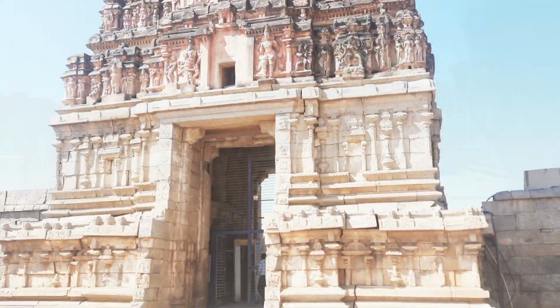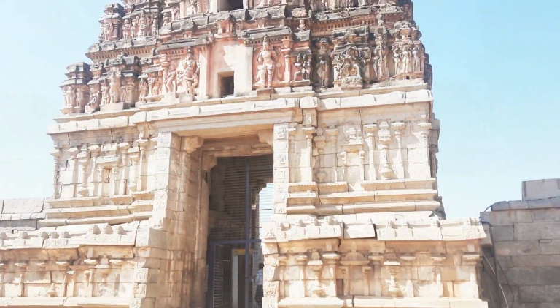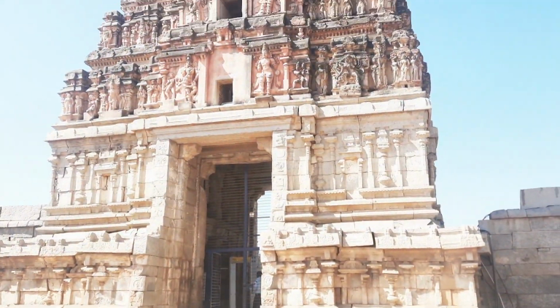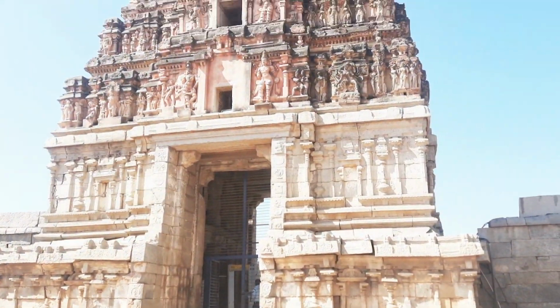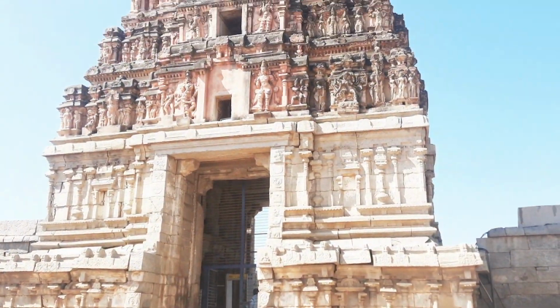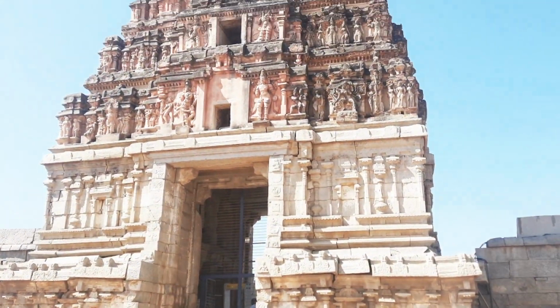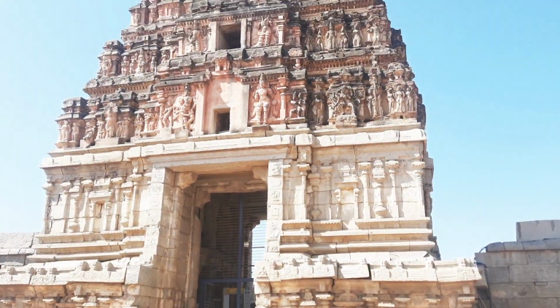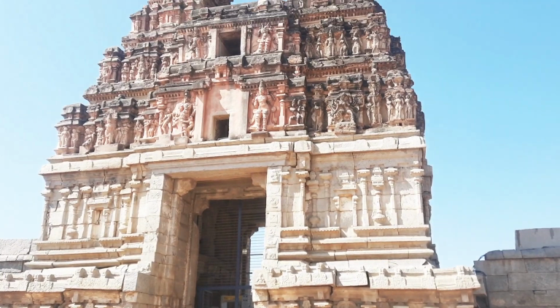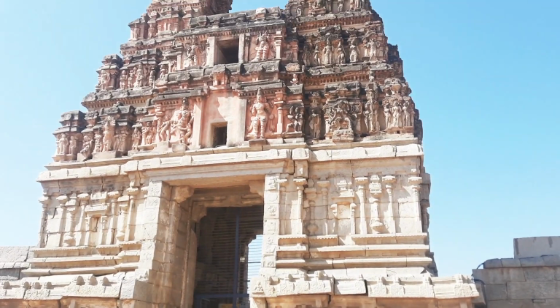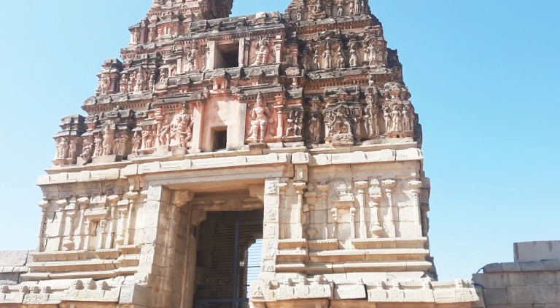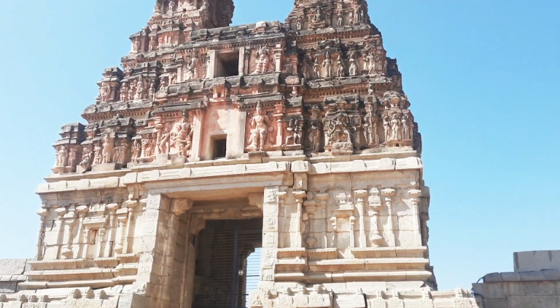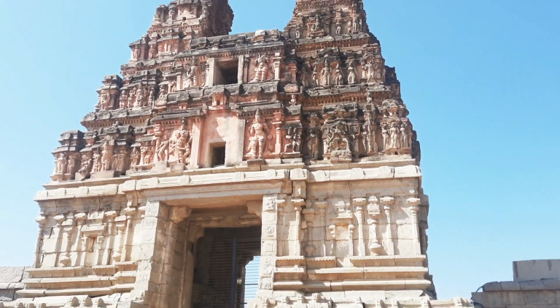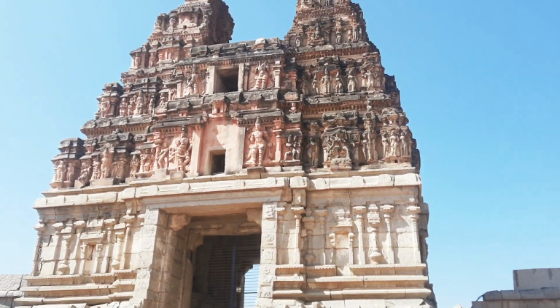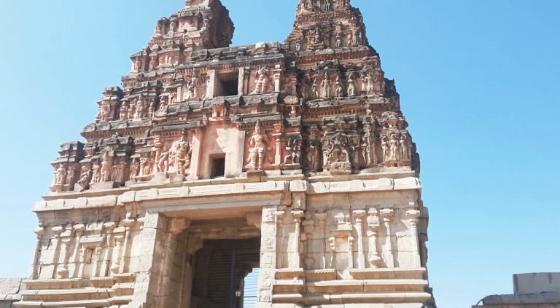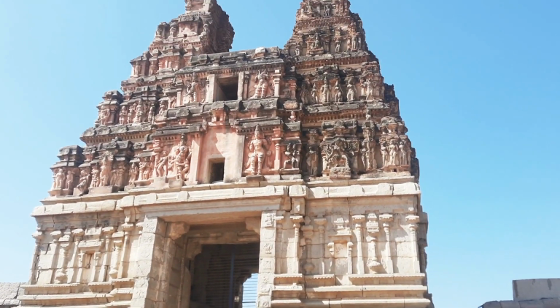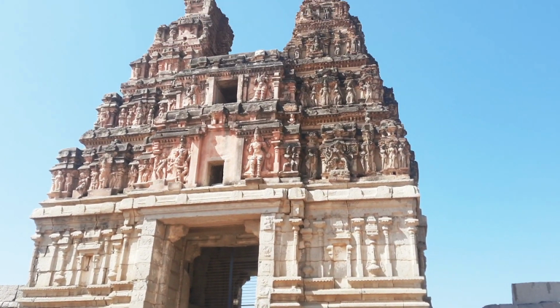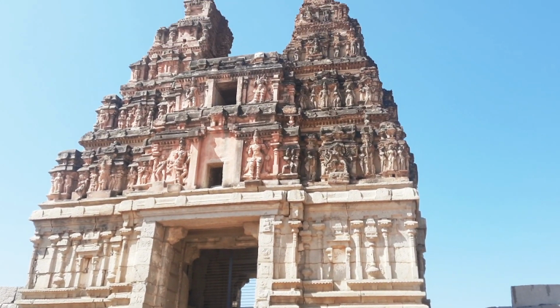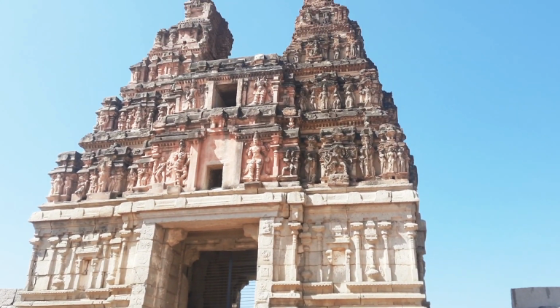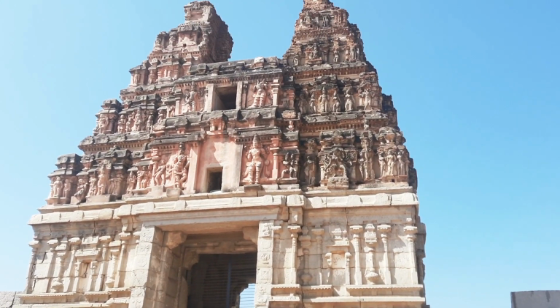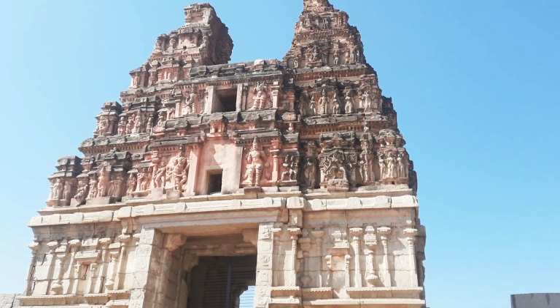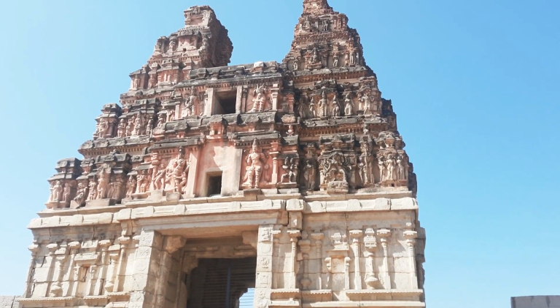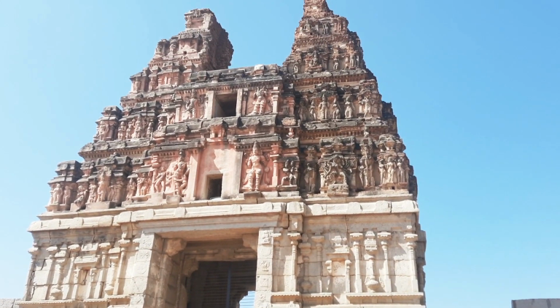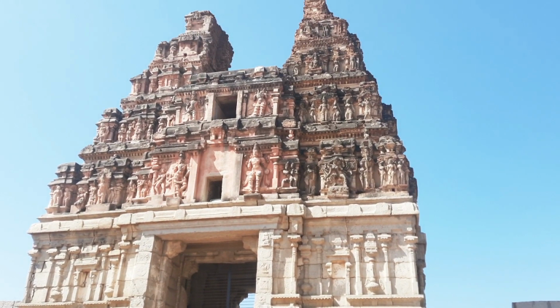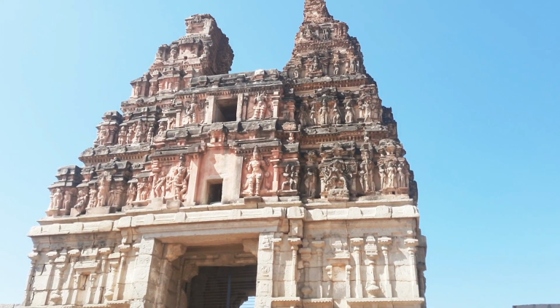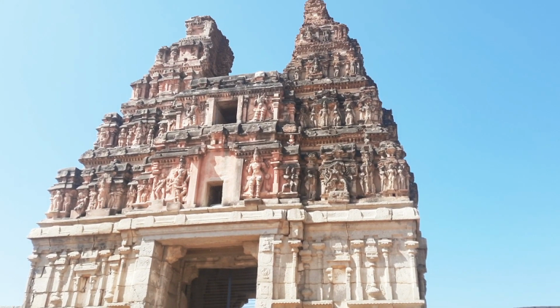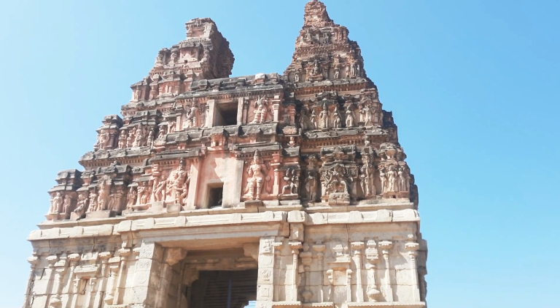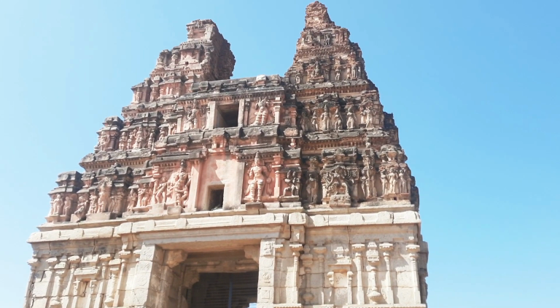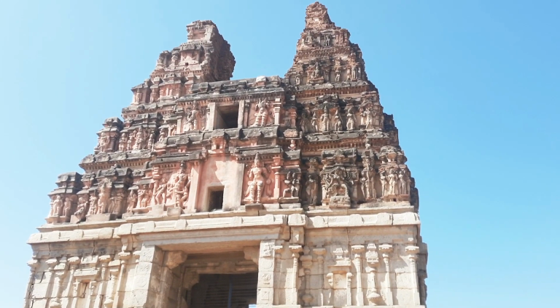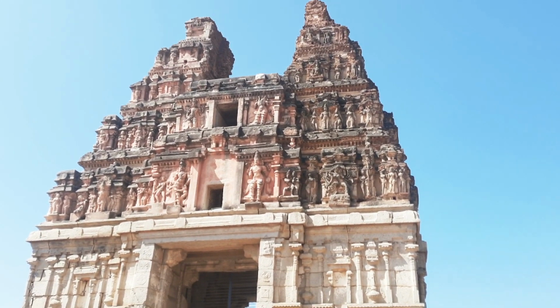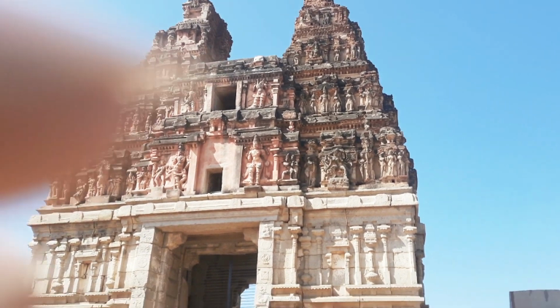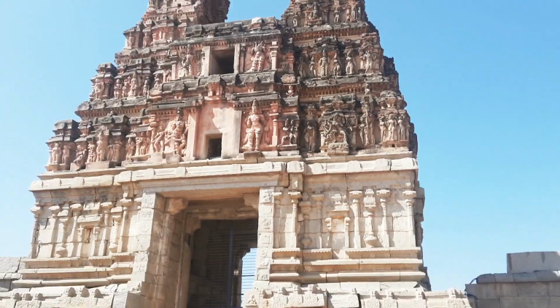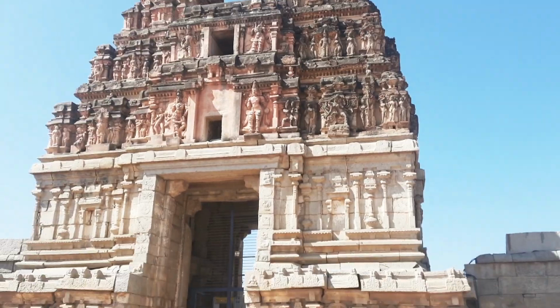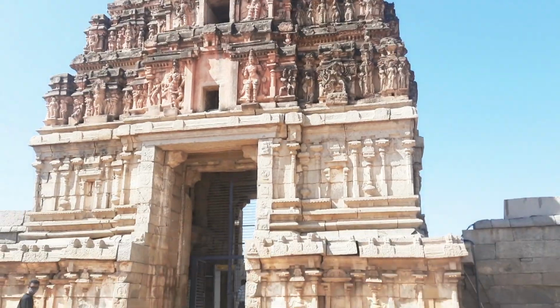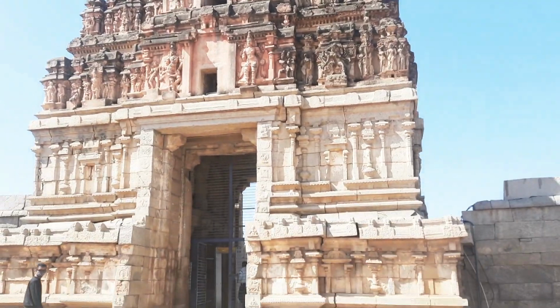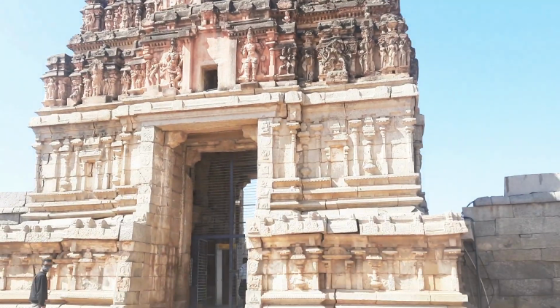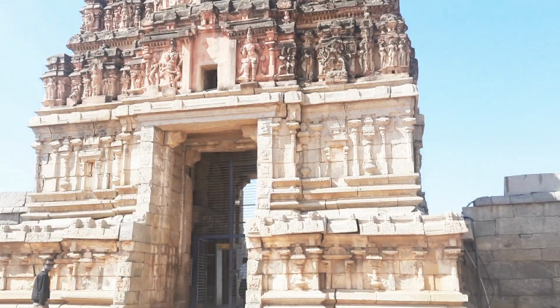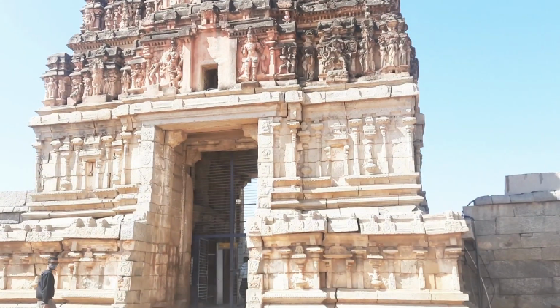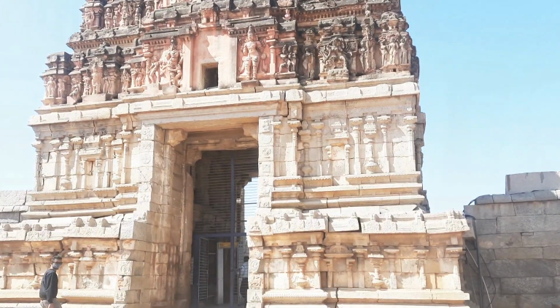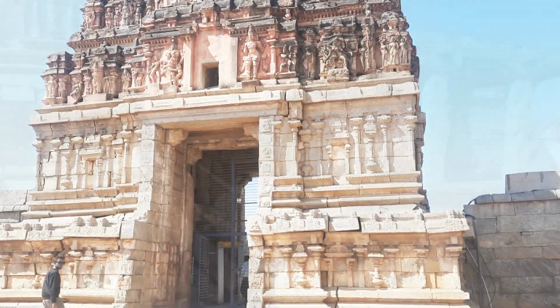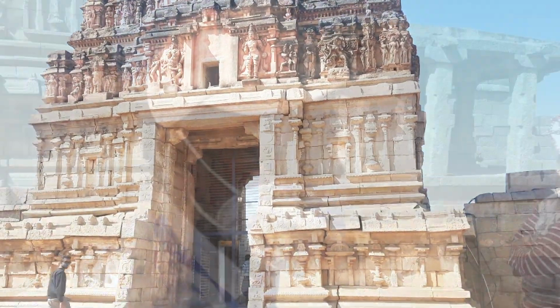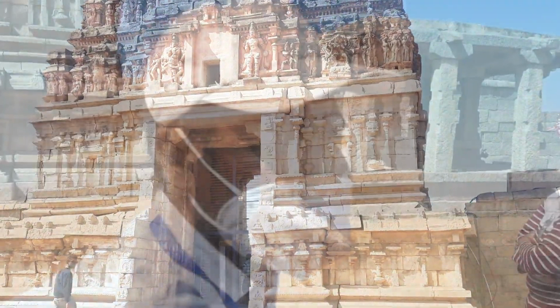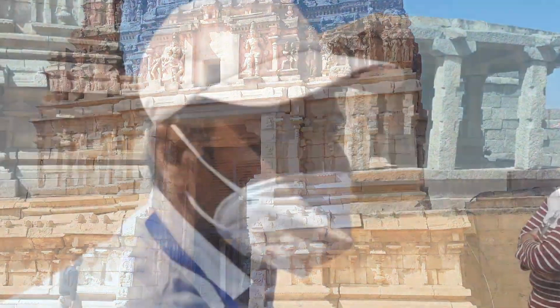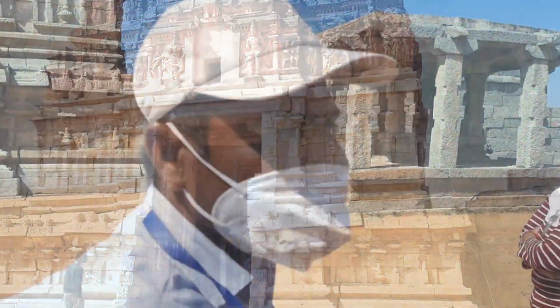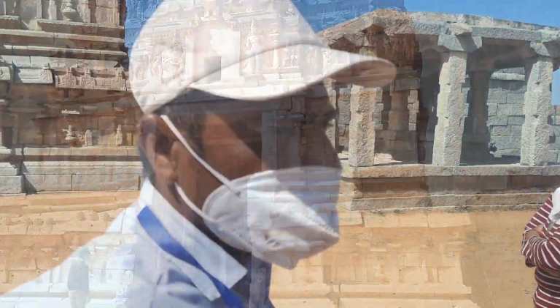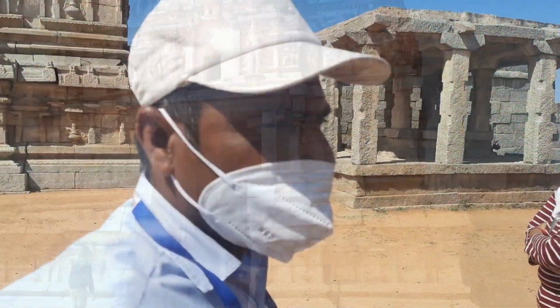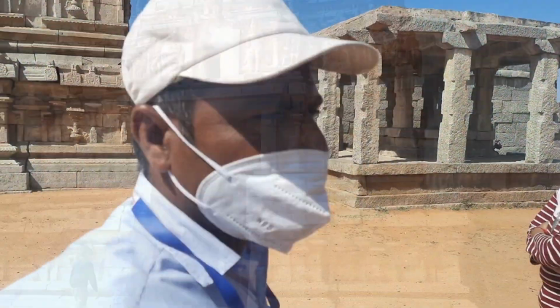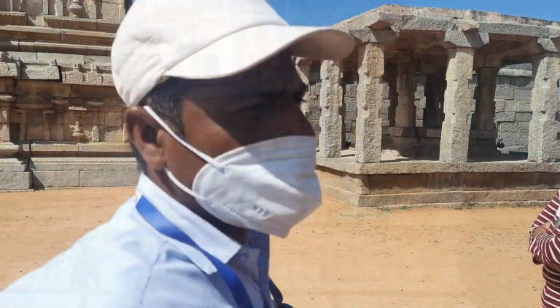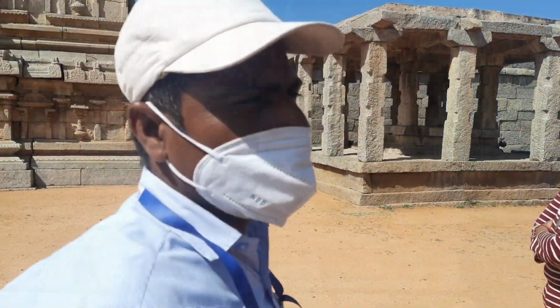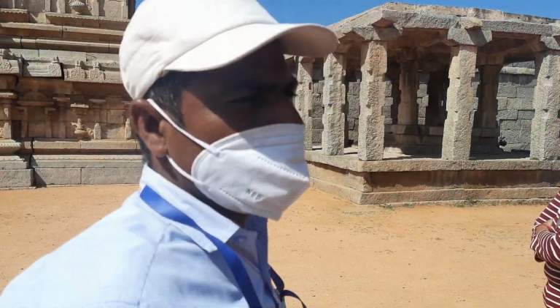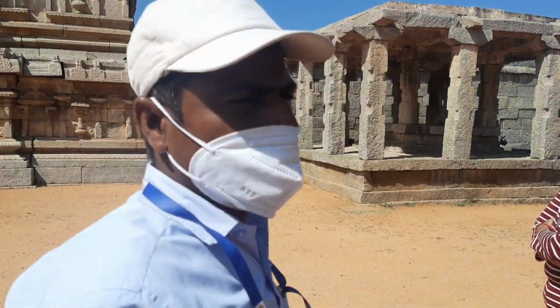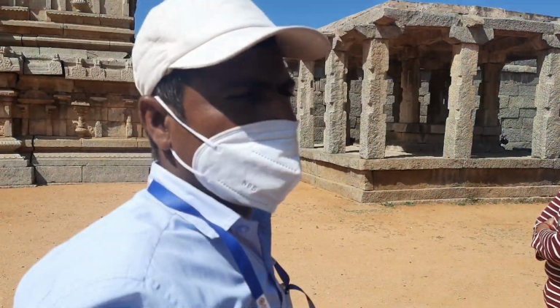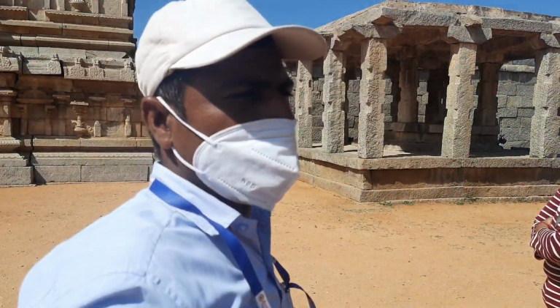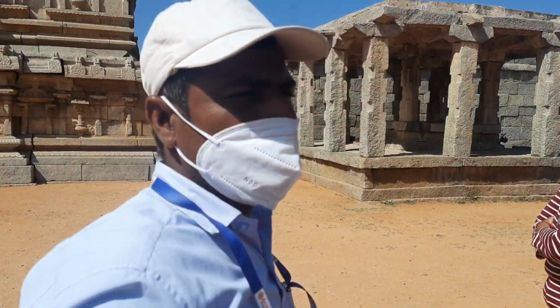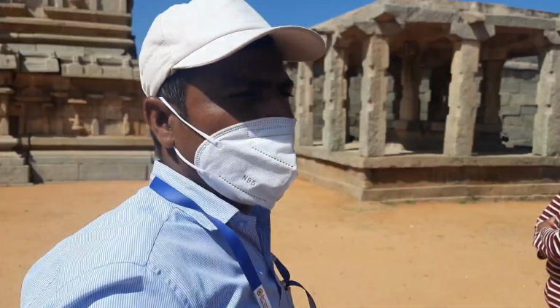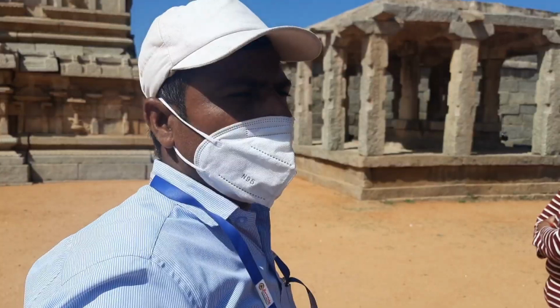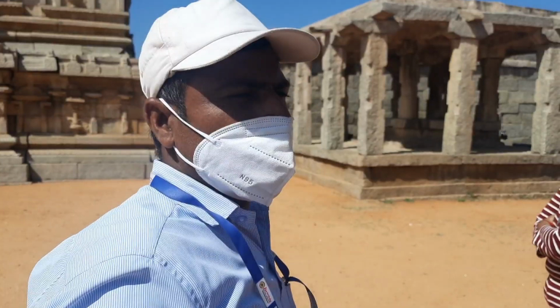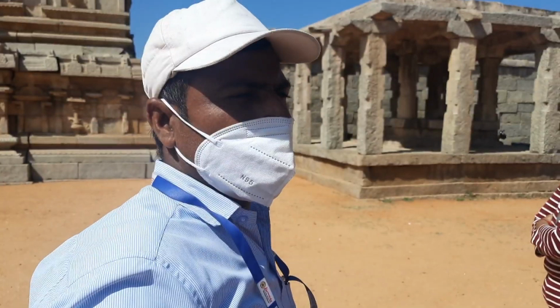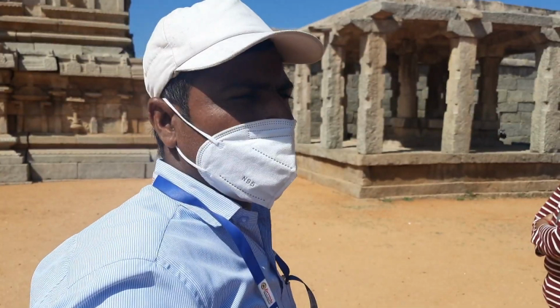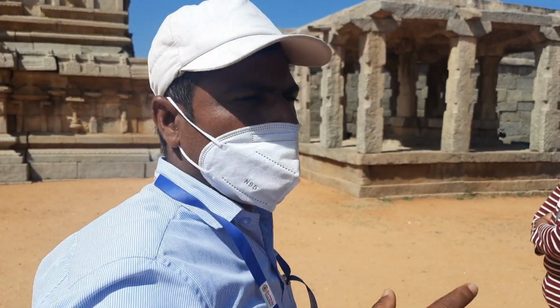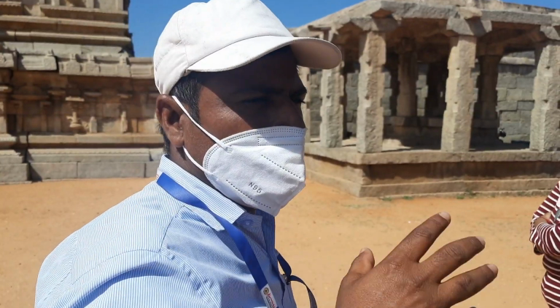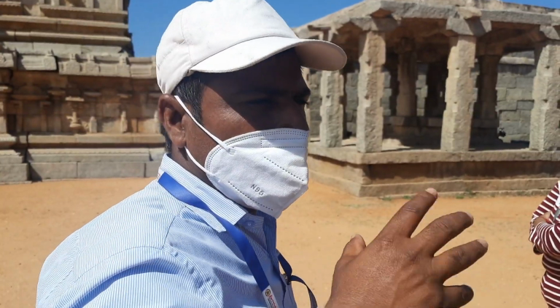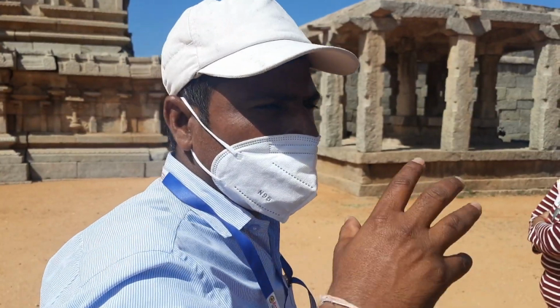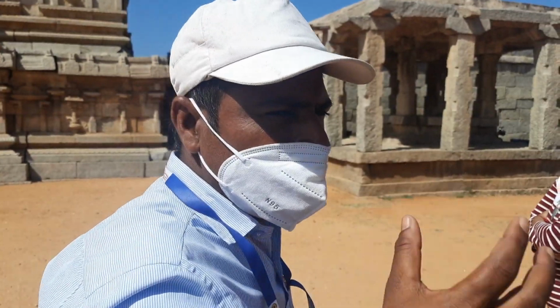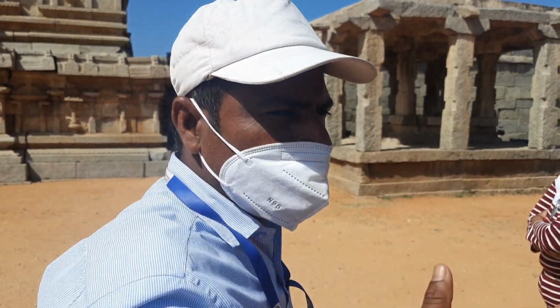The gopuram is made entirely from stone. It has been restored, and you can see the damaged faces have been preserved exactly as they were.